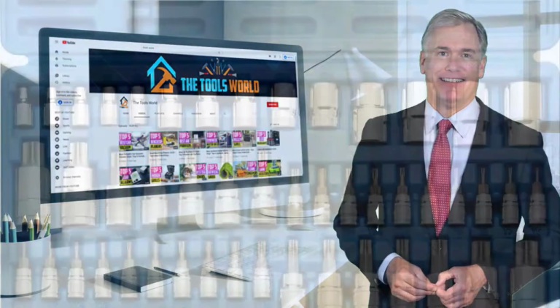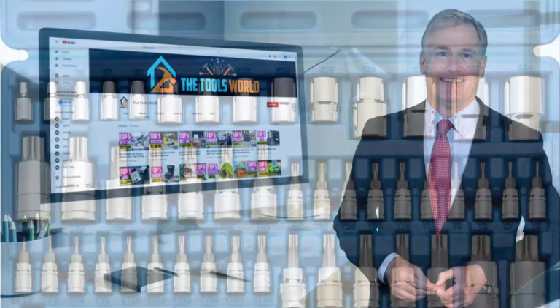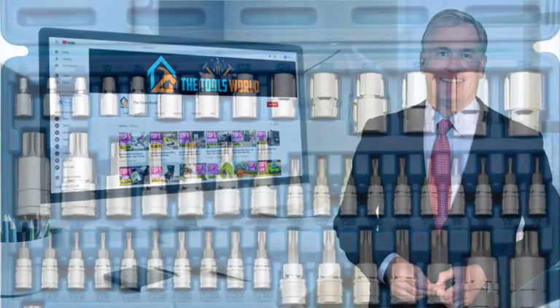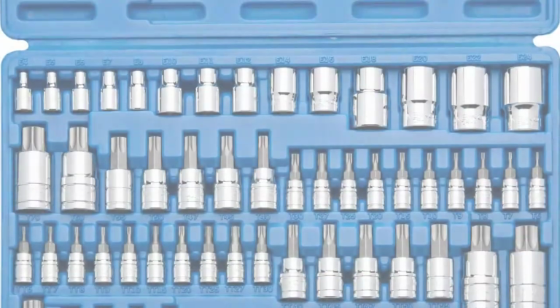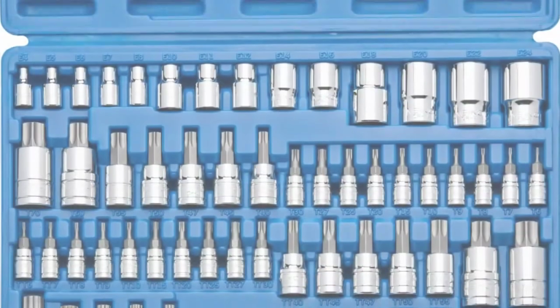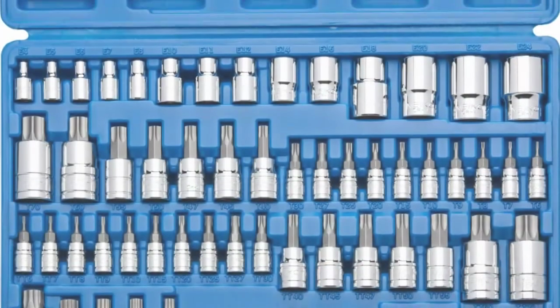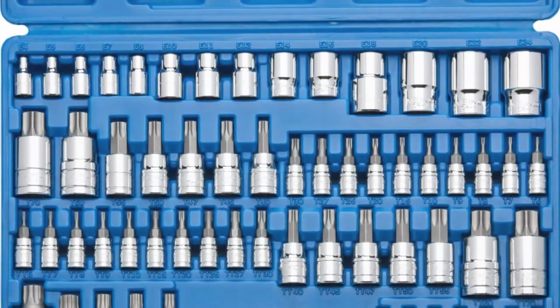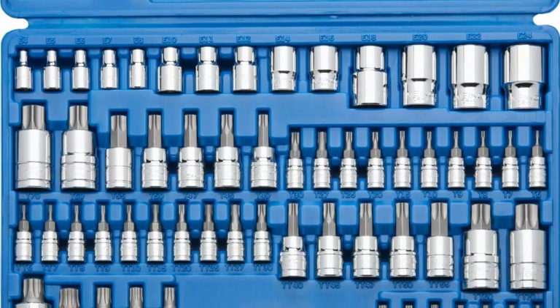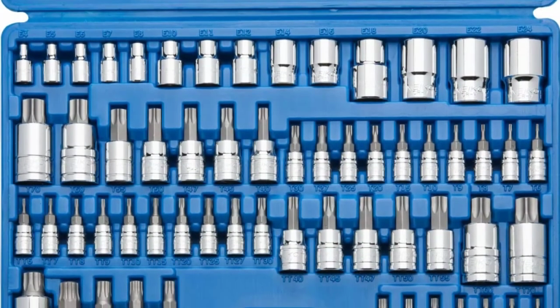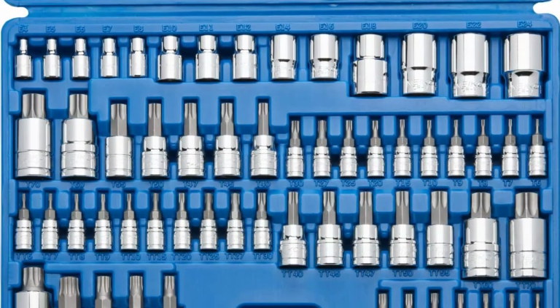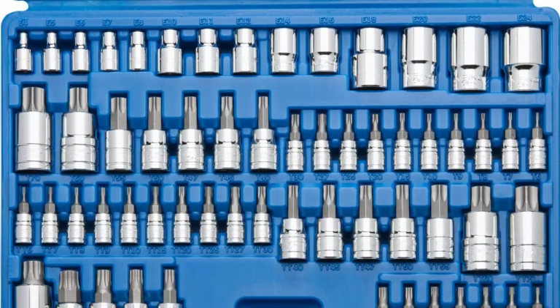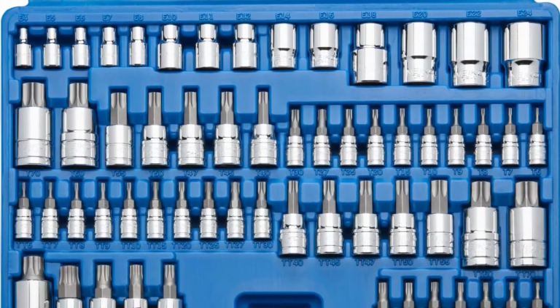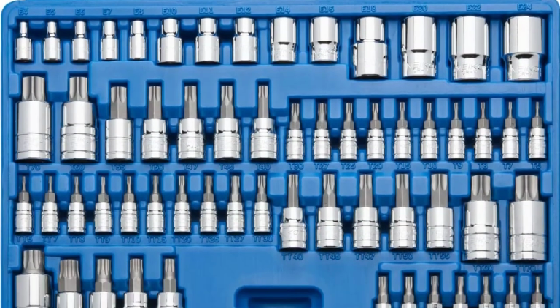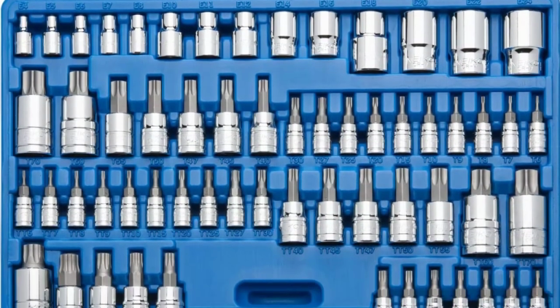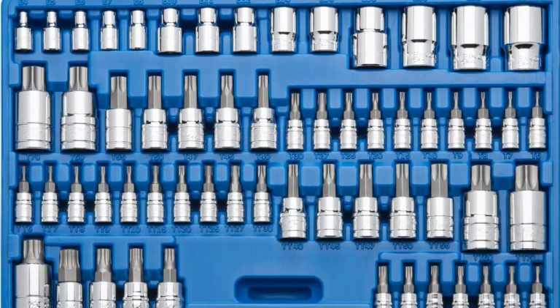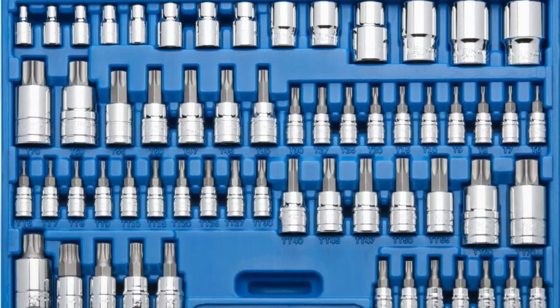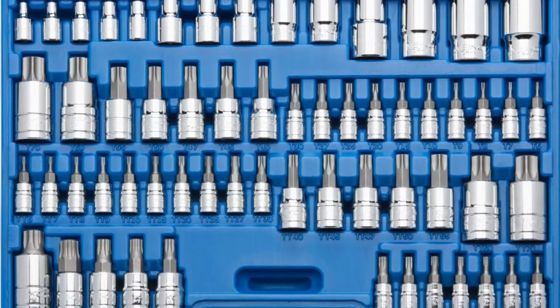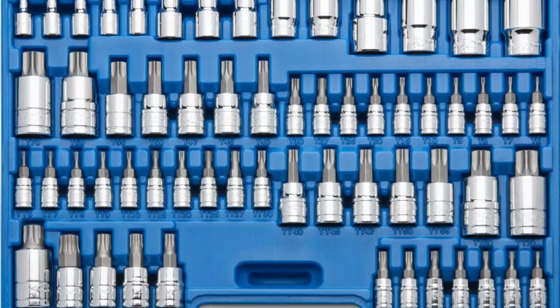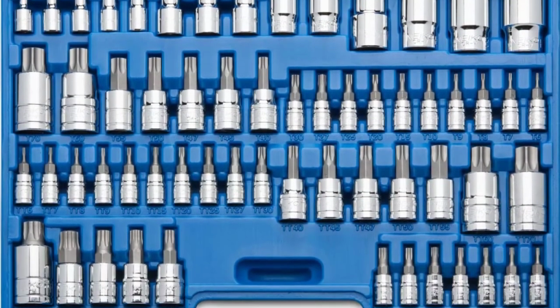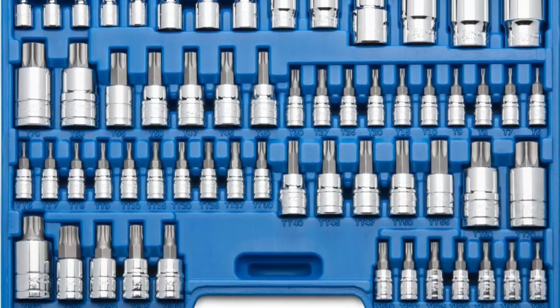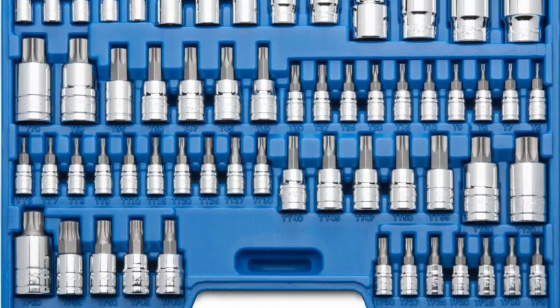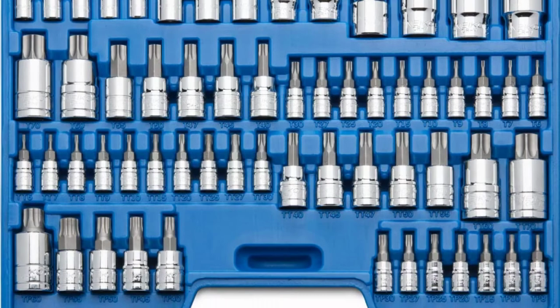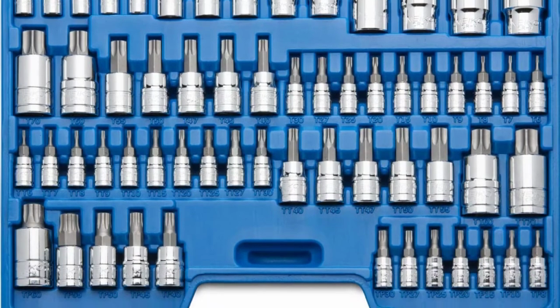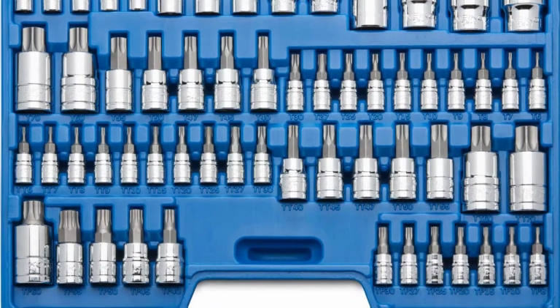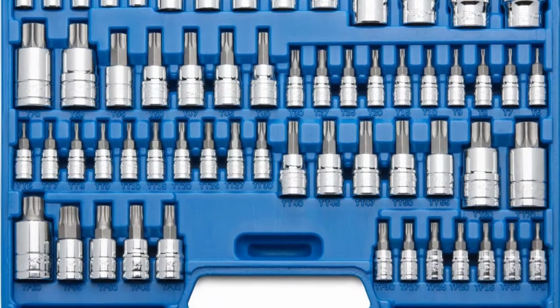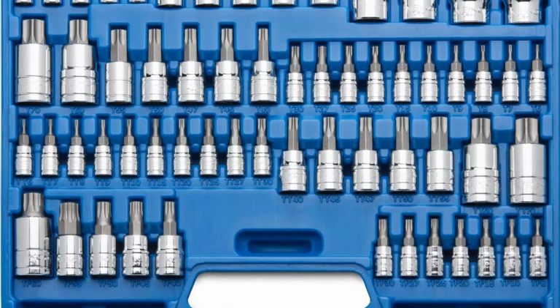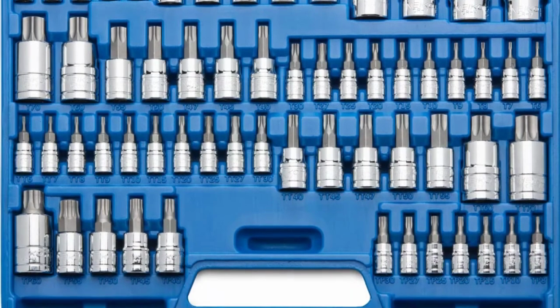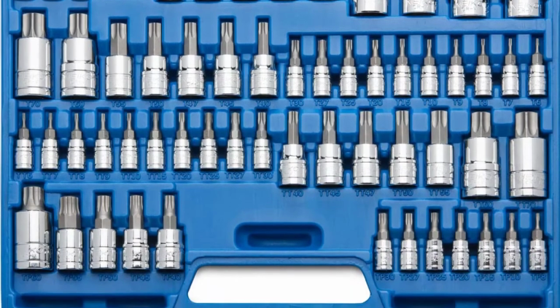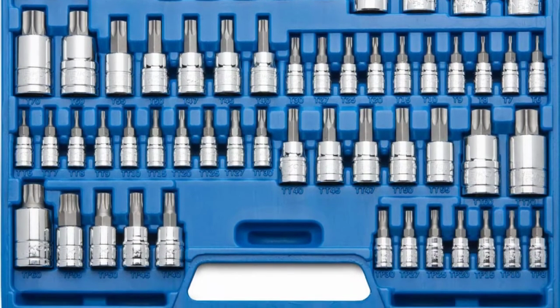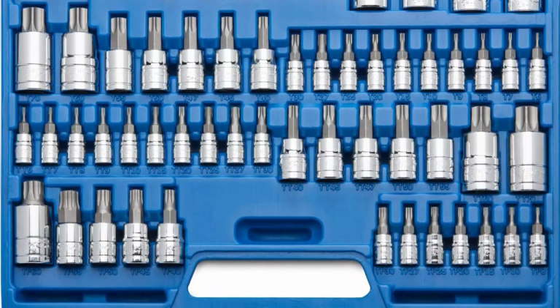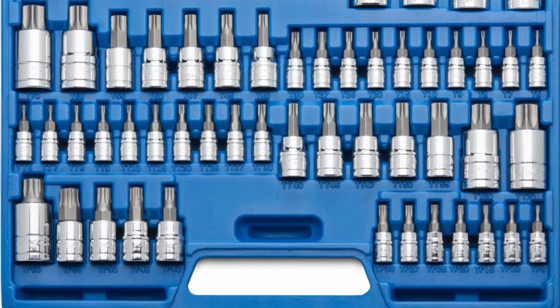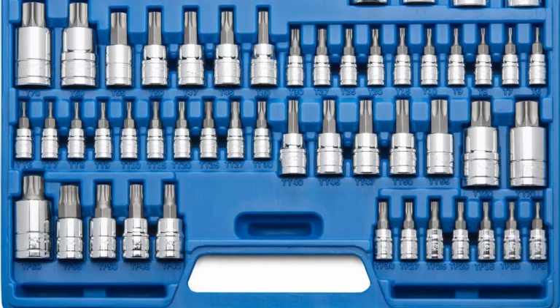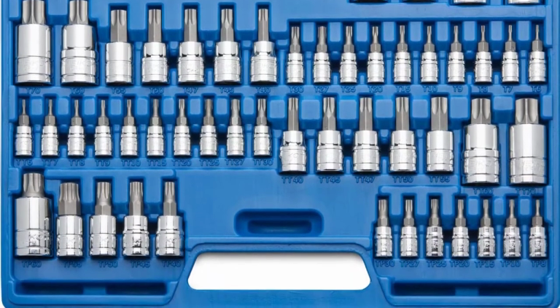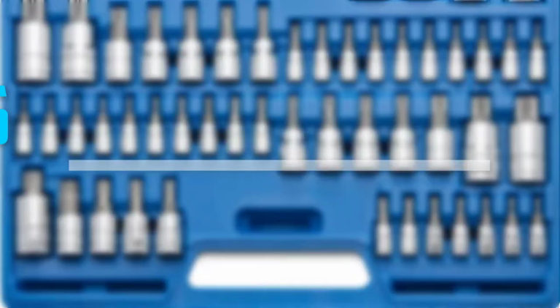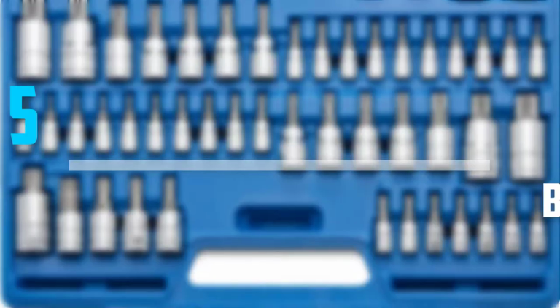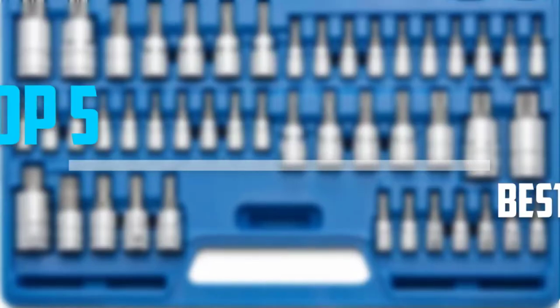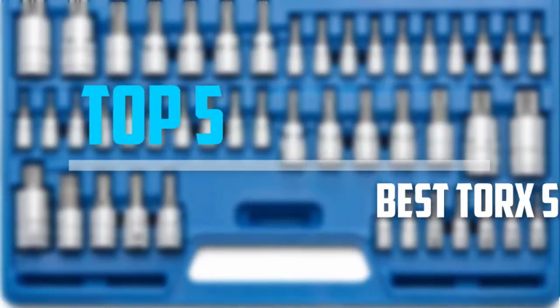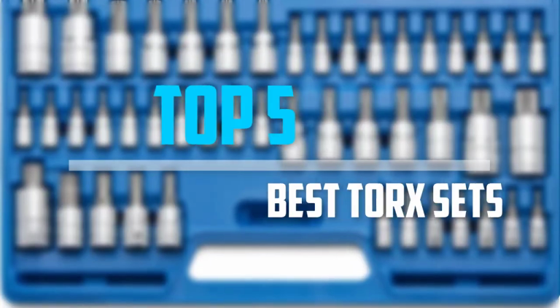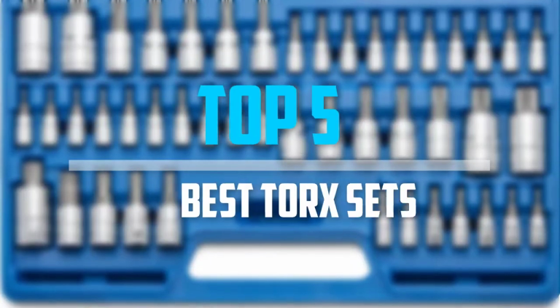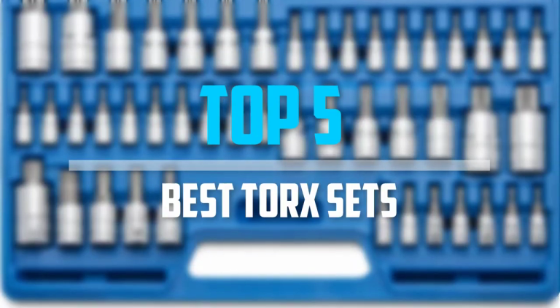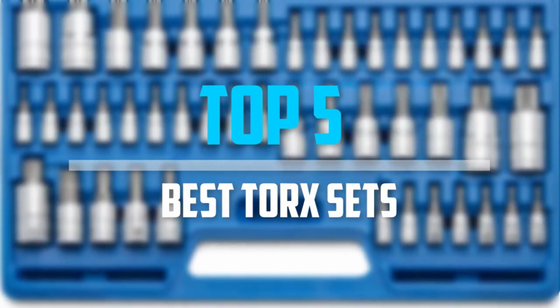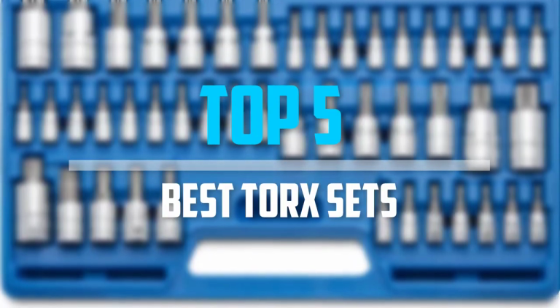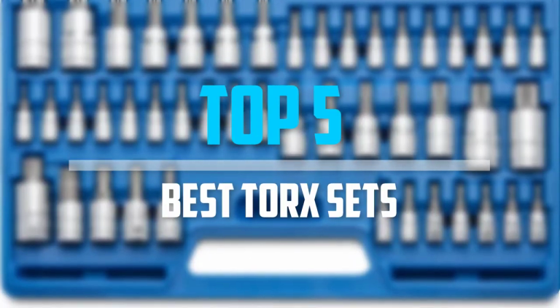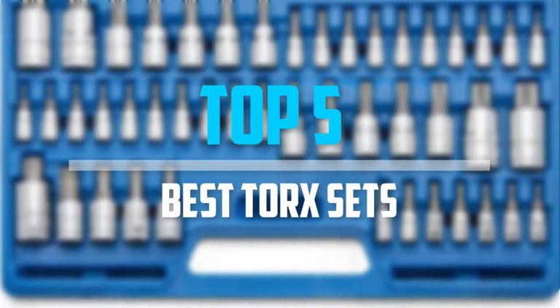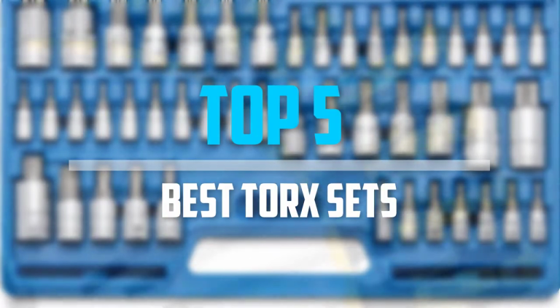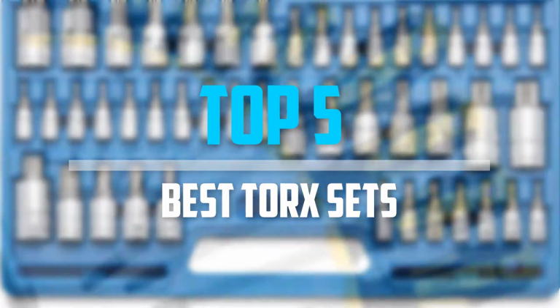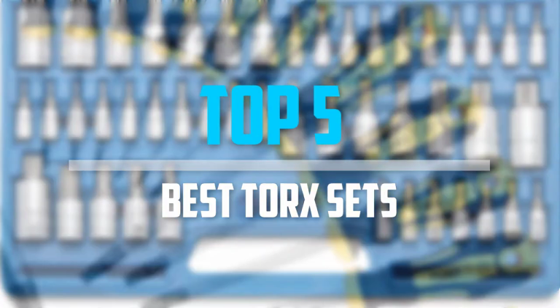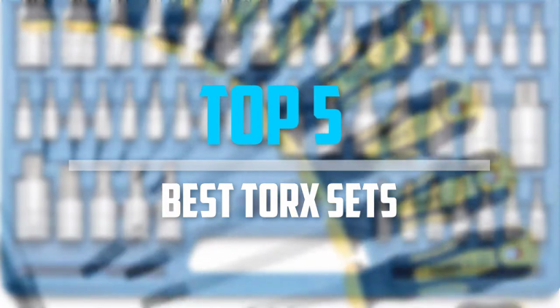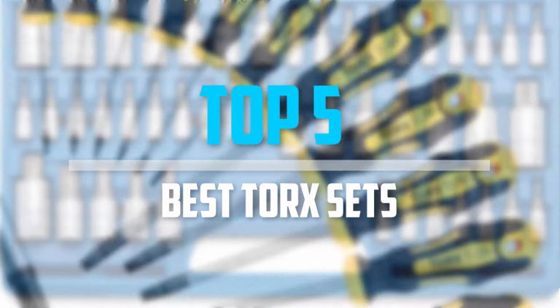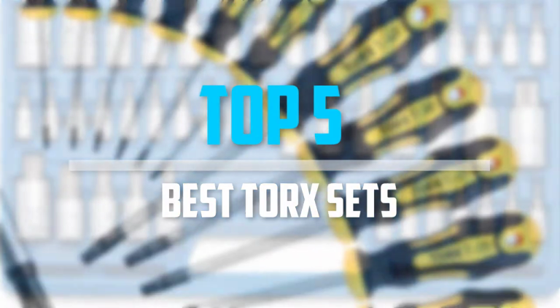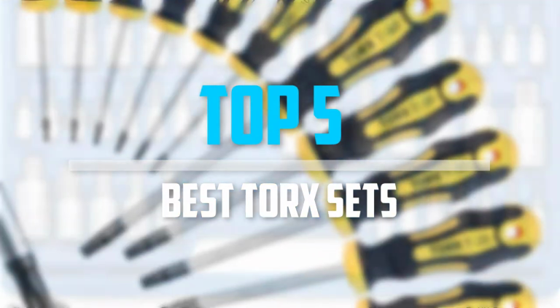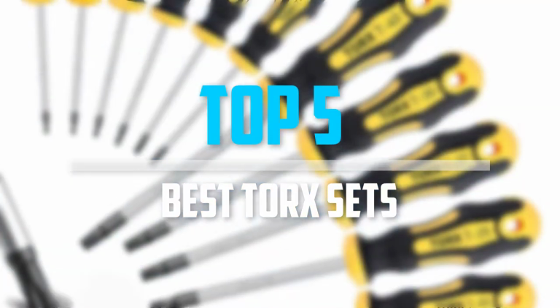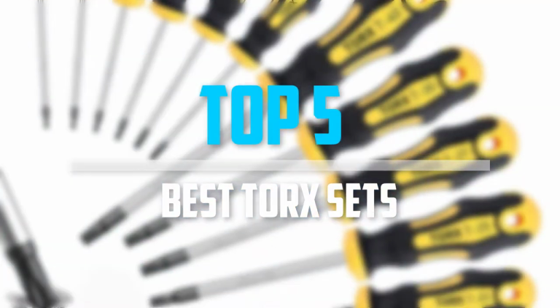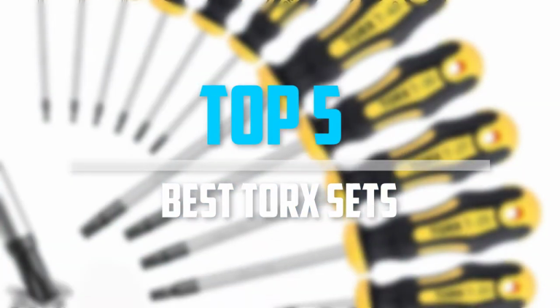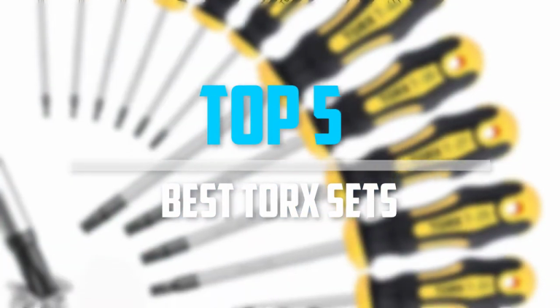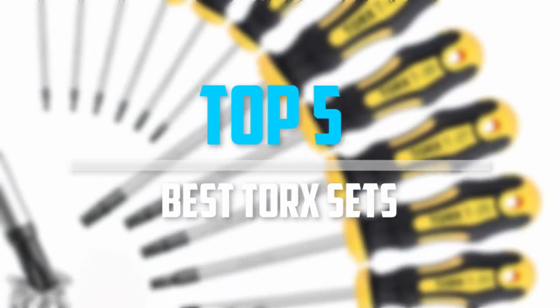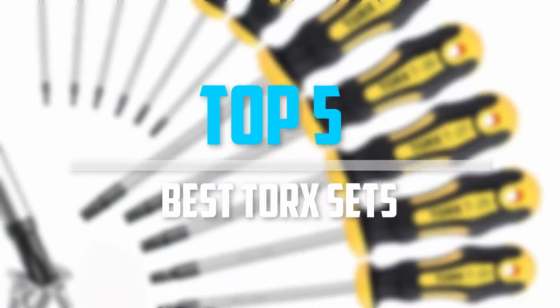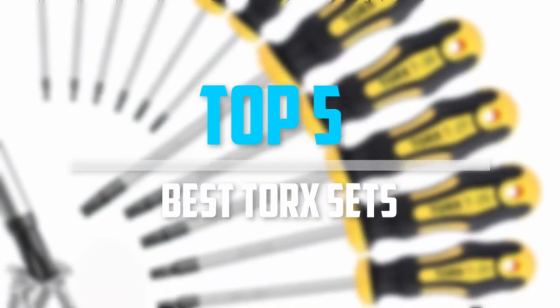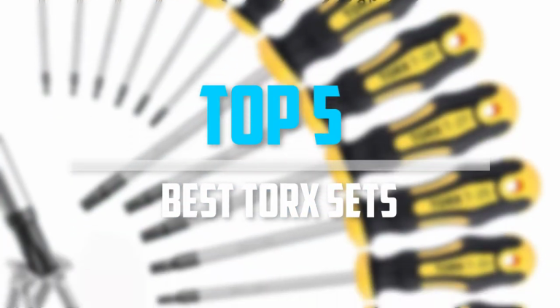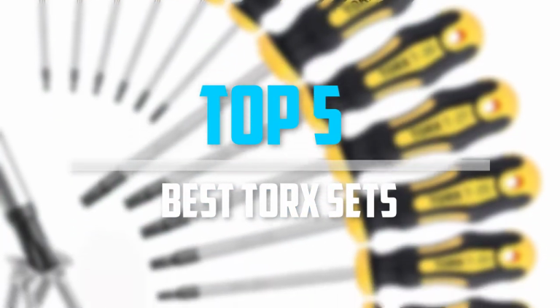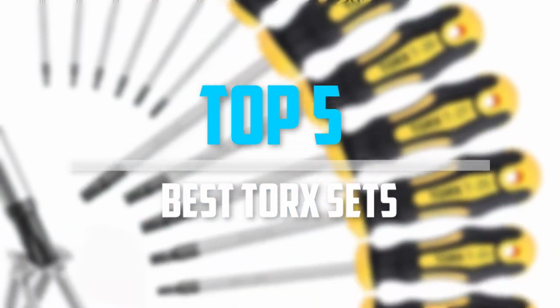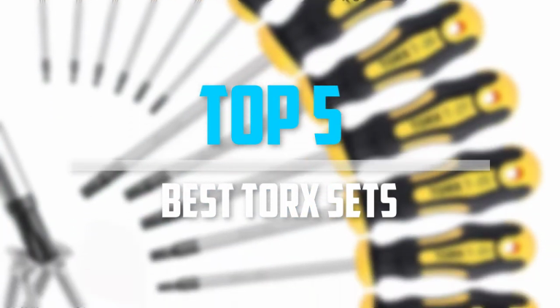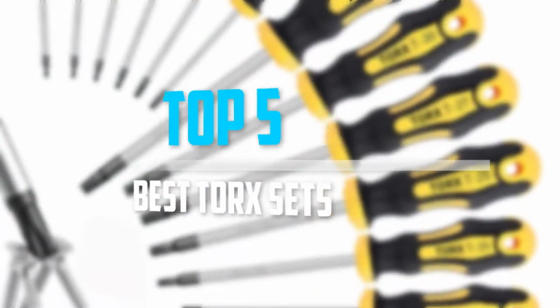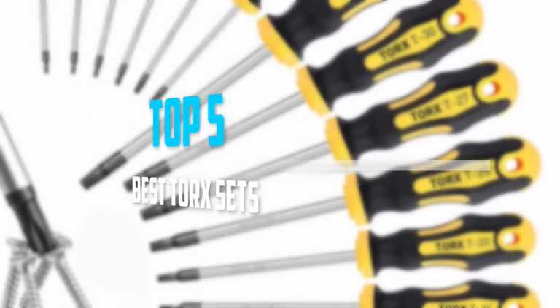Are you looking for the best torque sets in your budget? In today's video we break down the top 5 best torque sets.